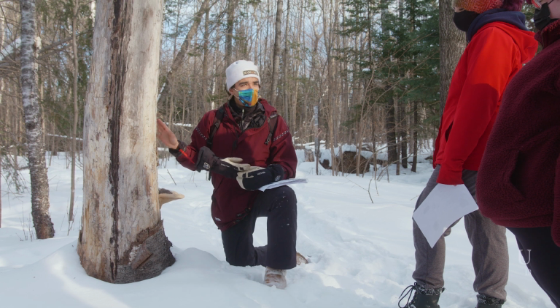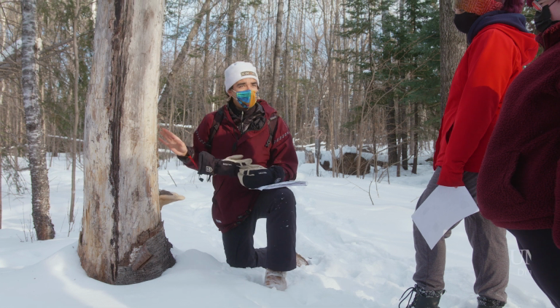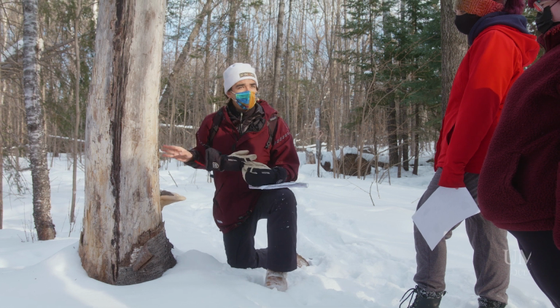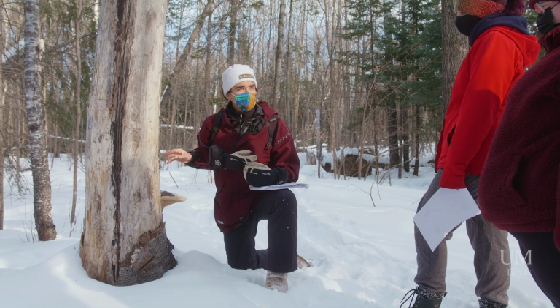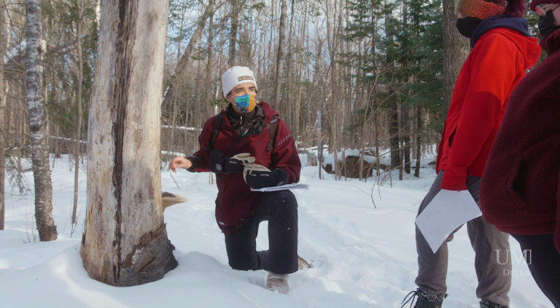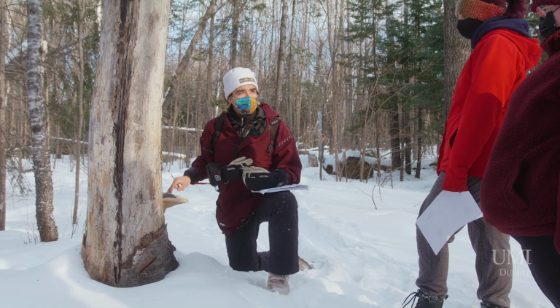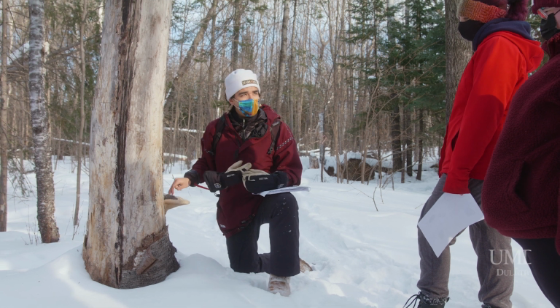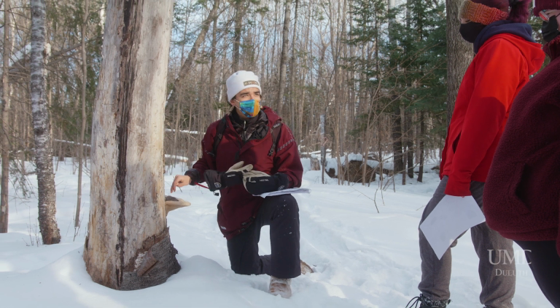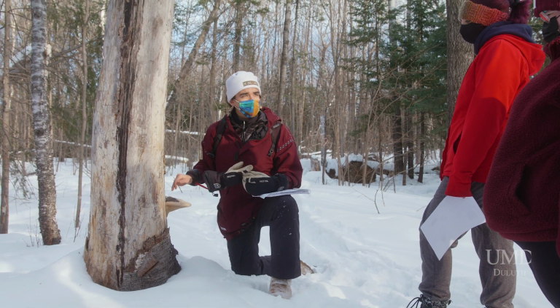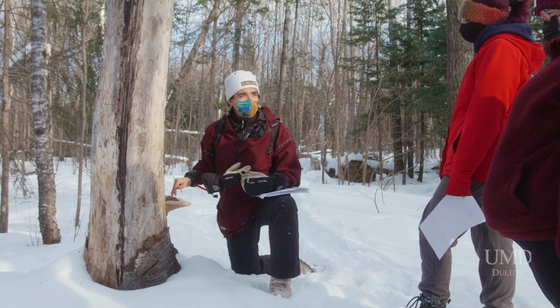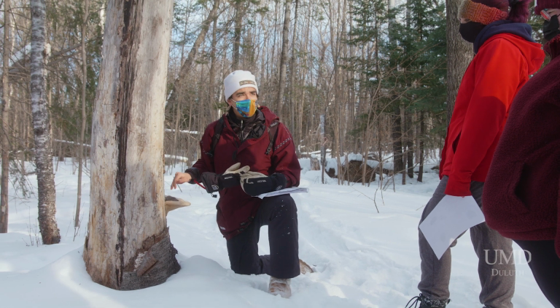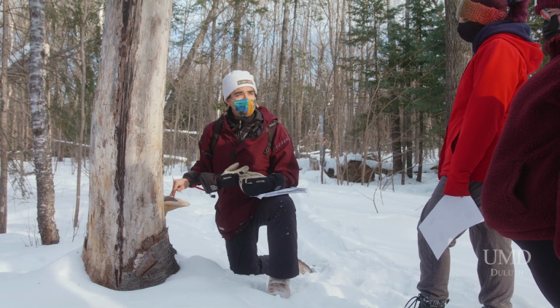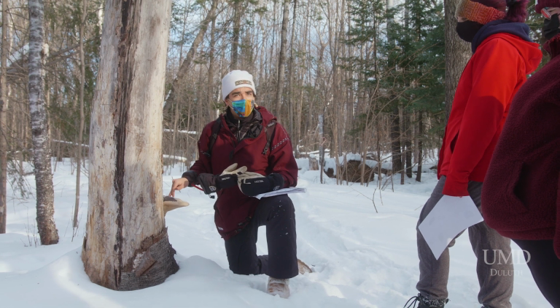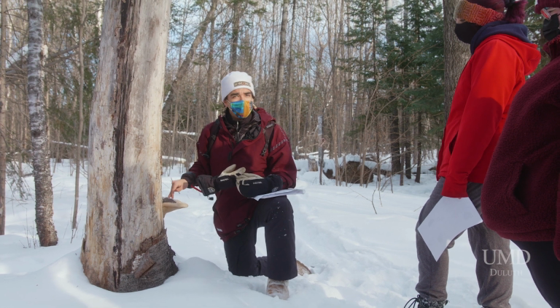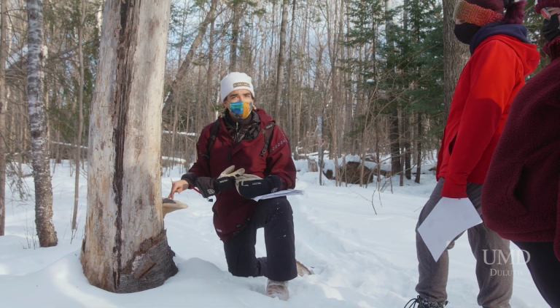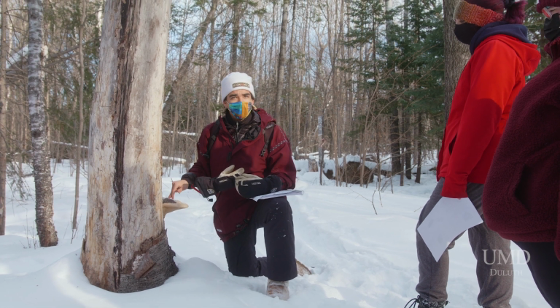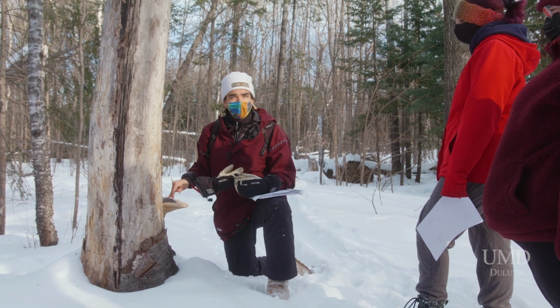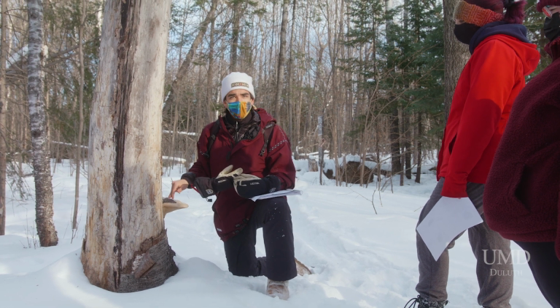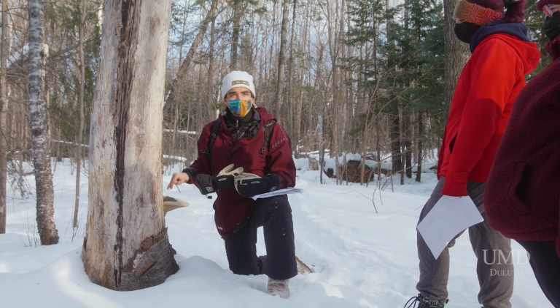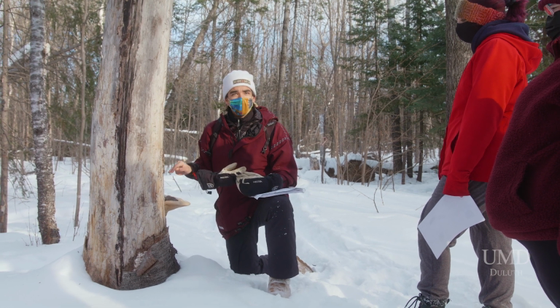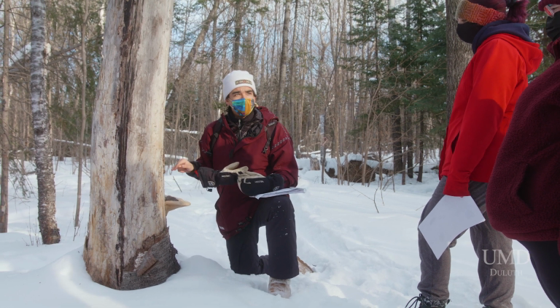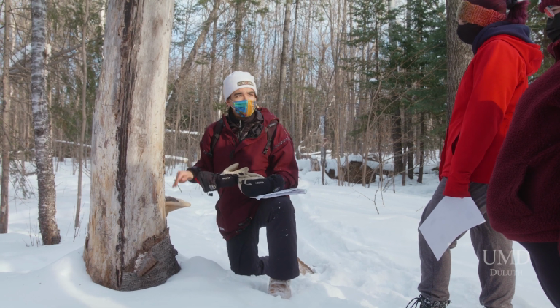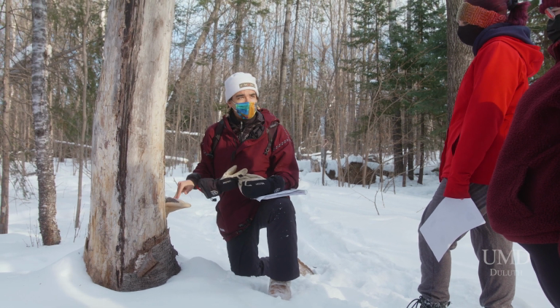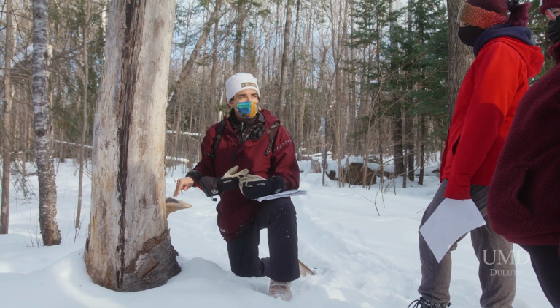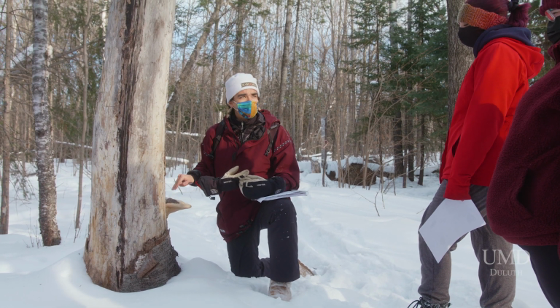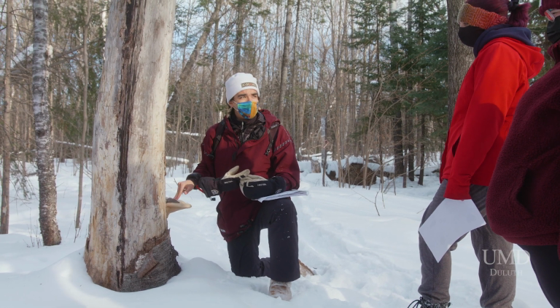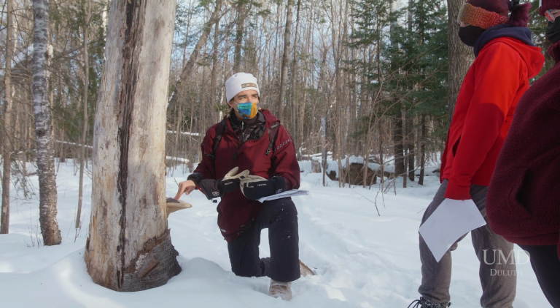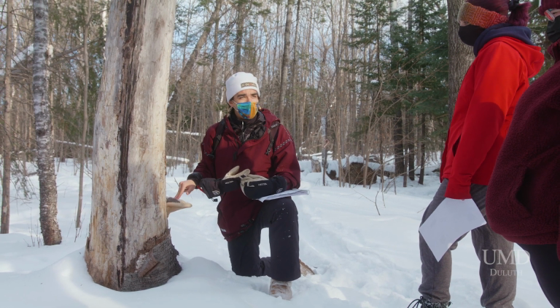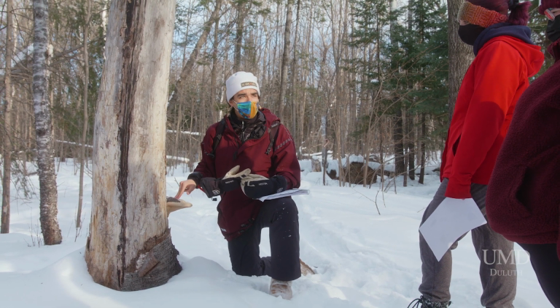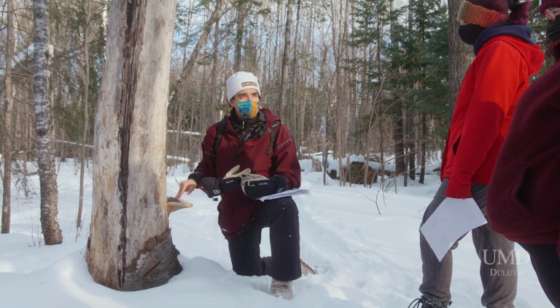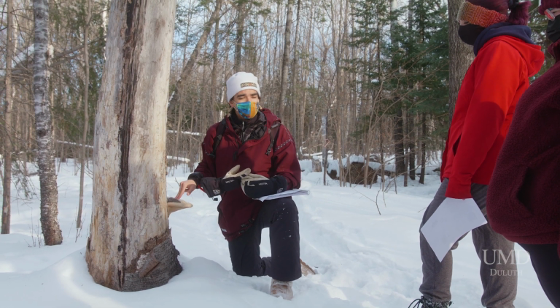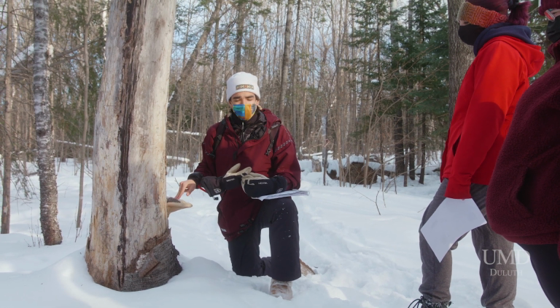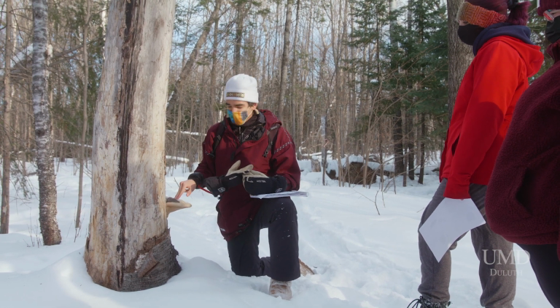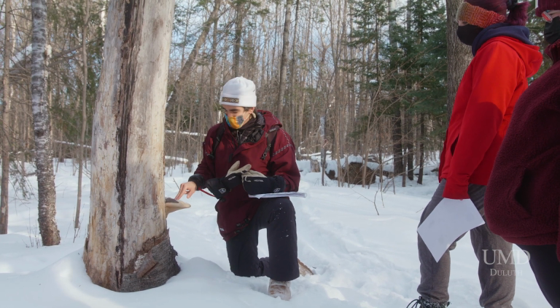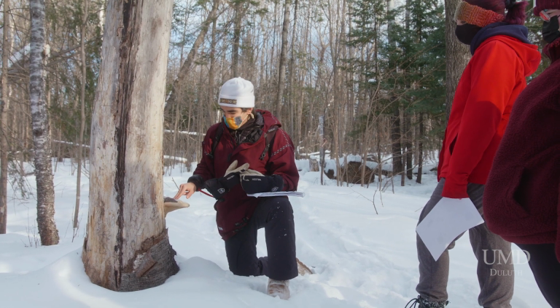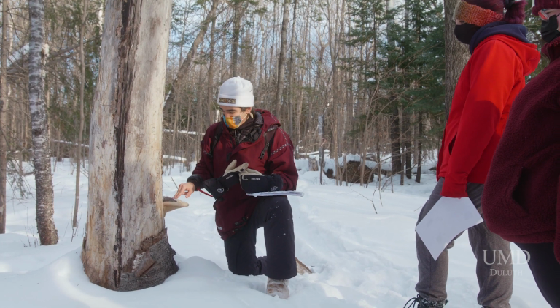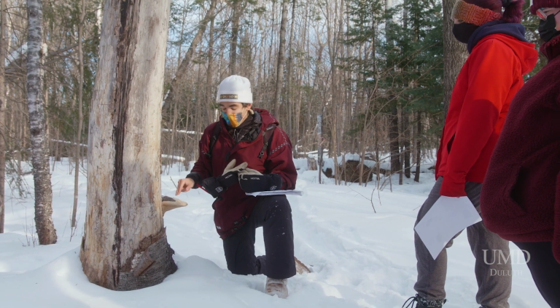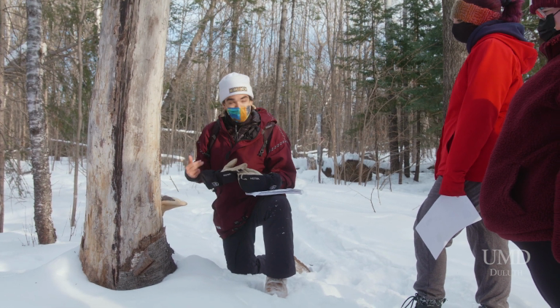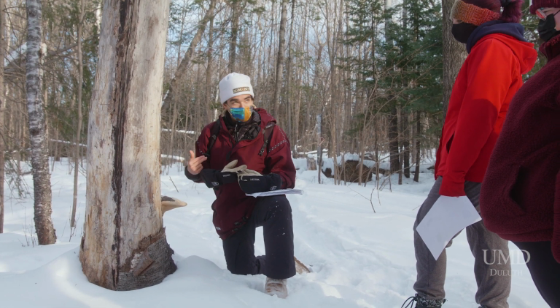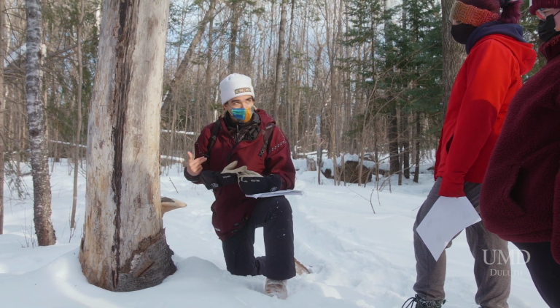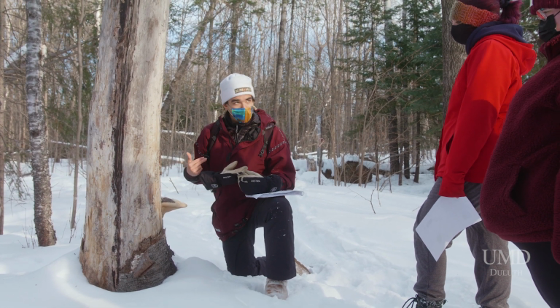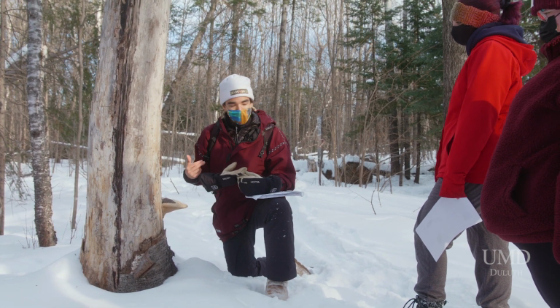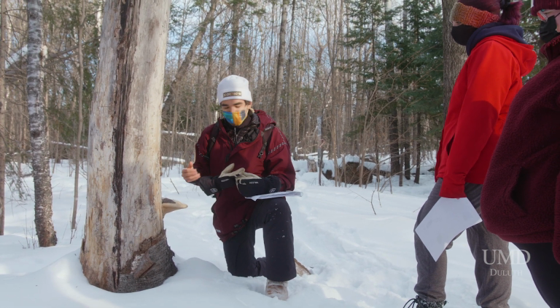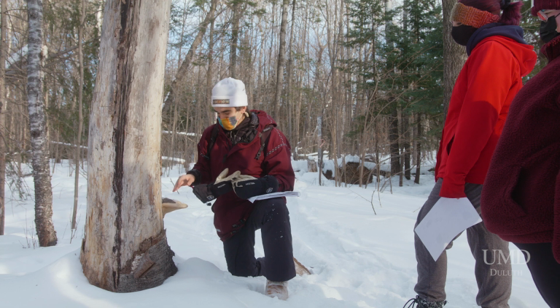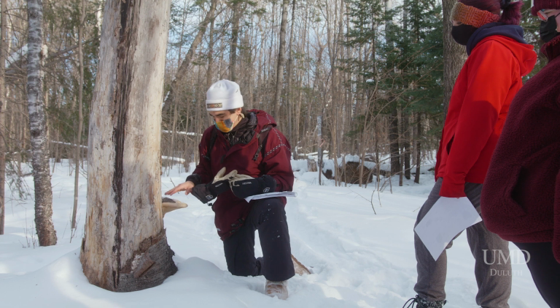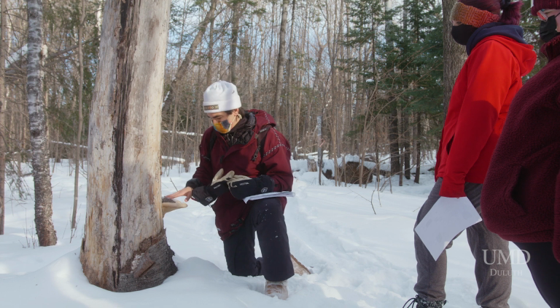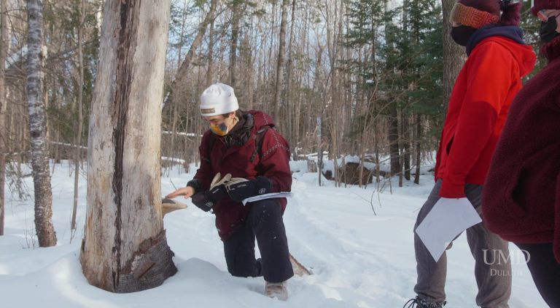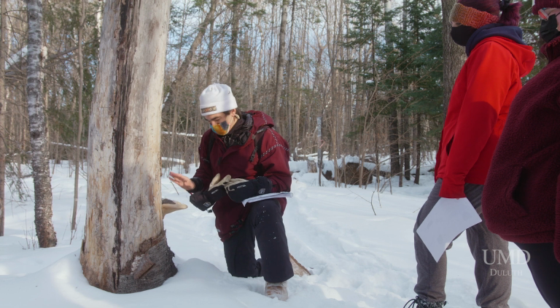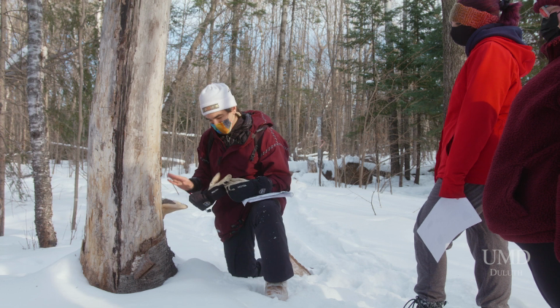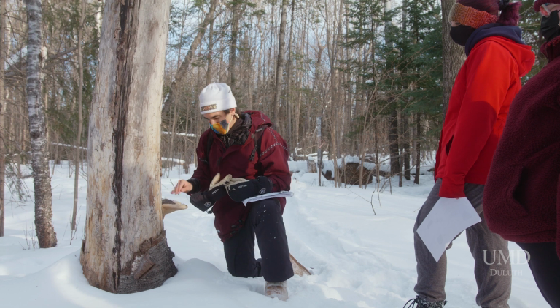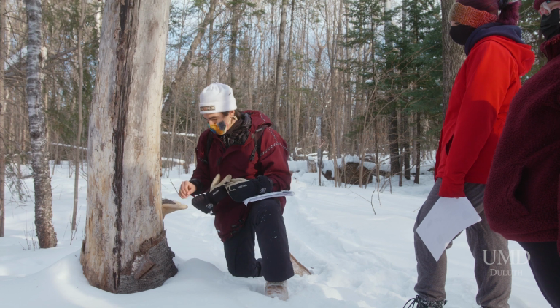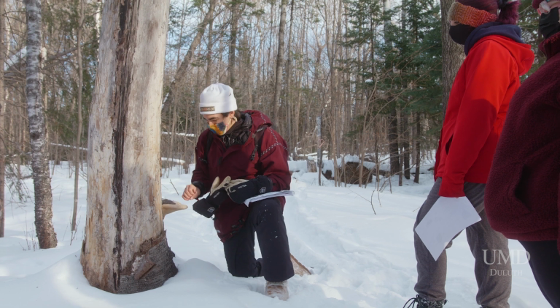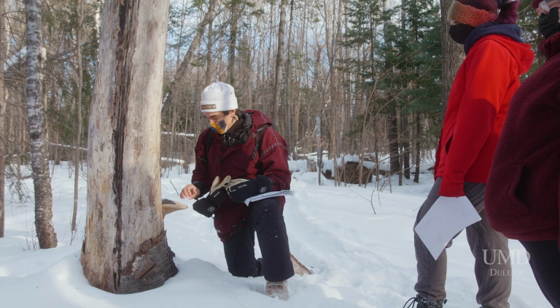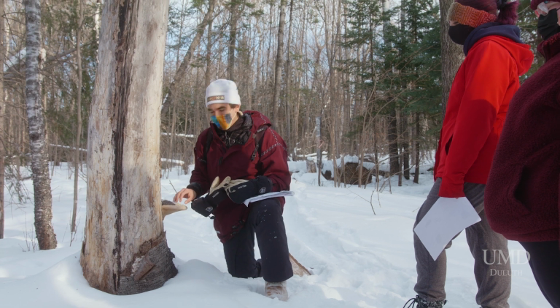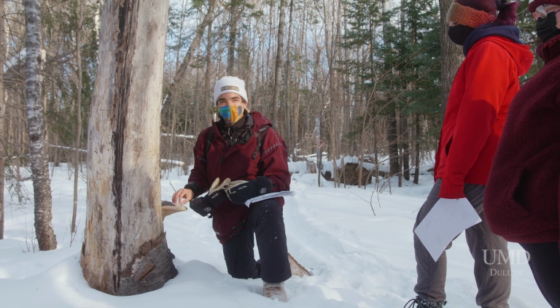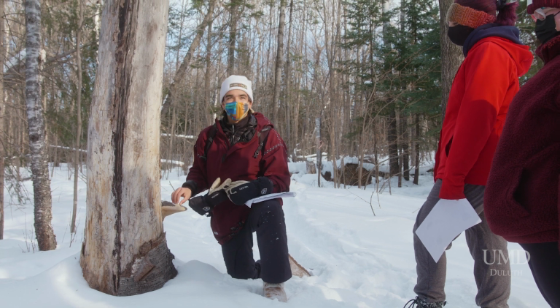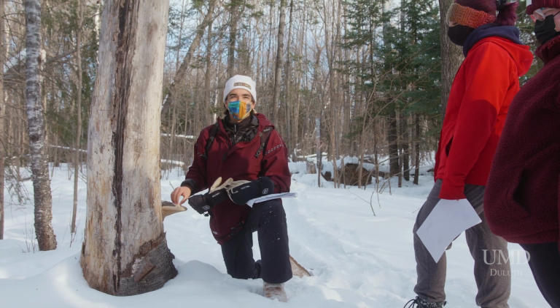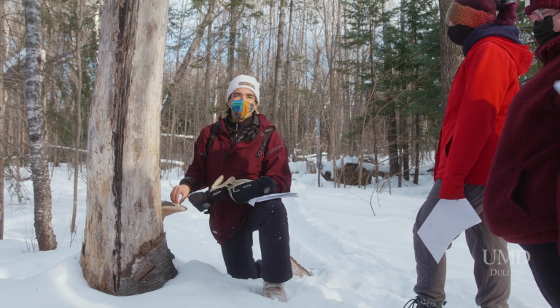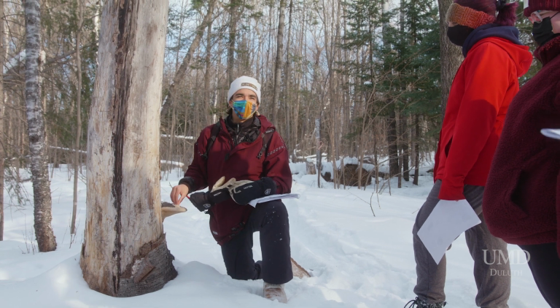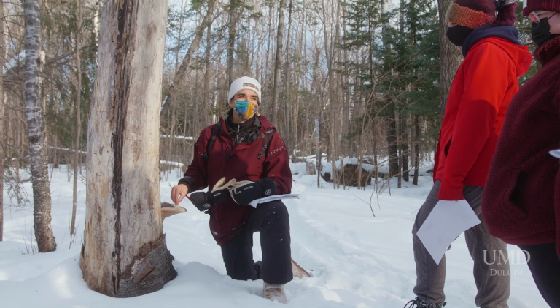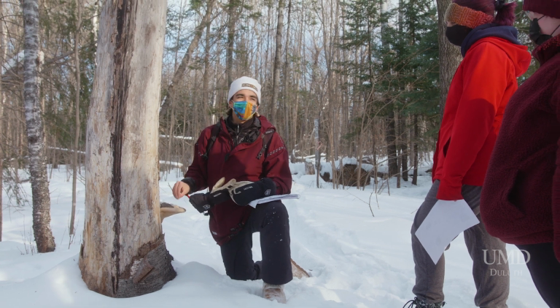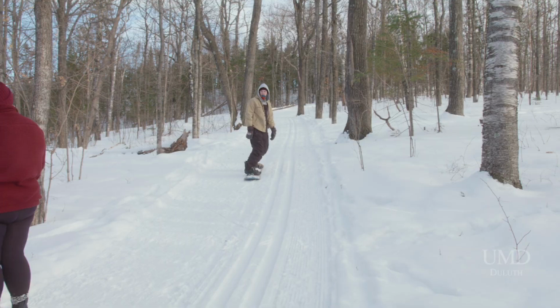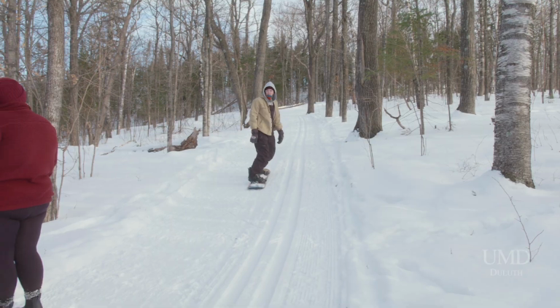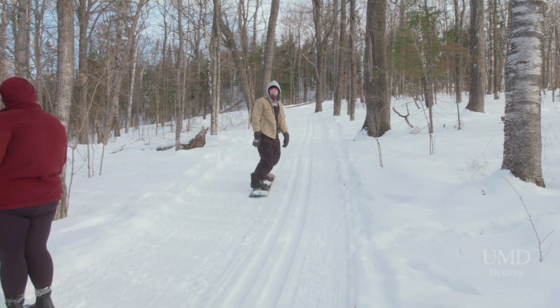So this is birch polypore. It's a shelf fungi. I'm a fungi — sorry, I like pointing that out.